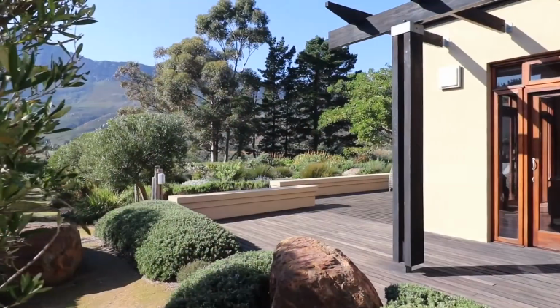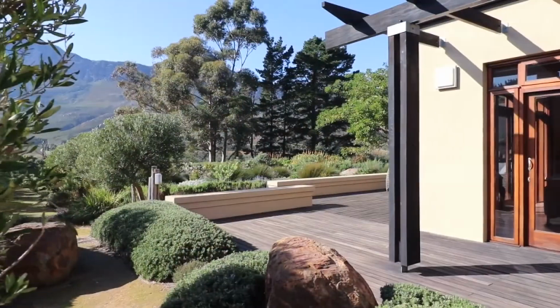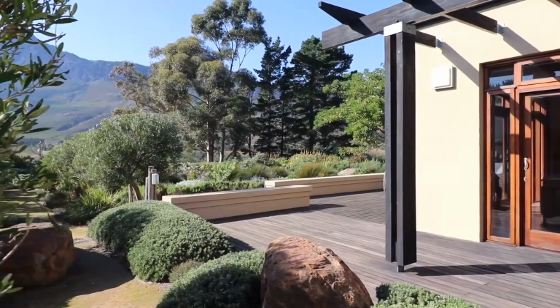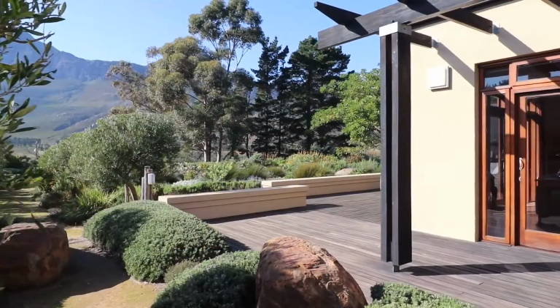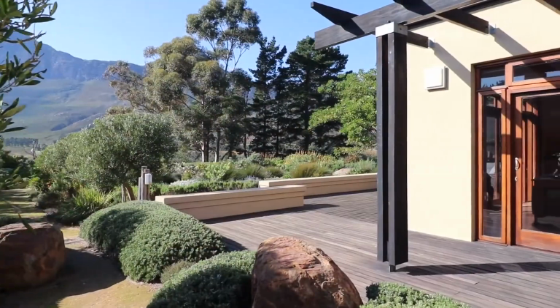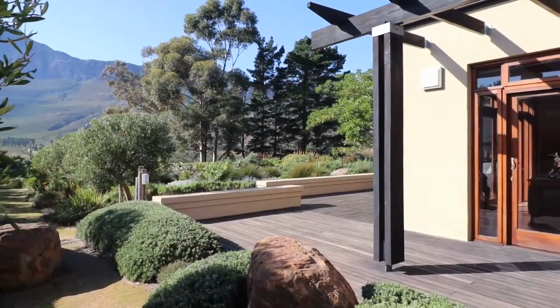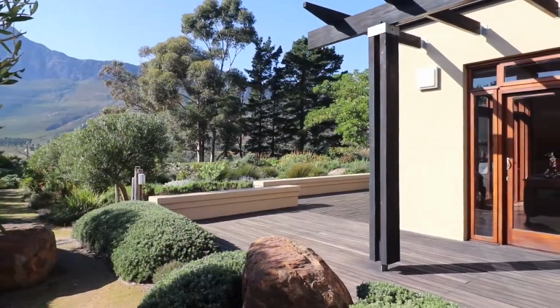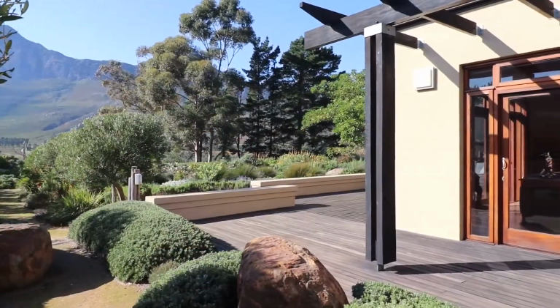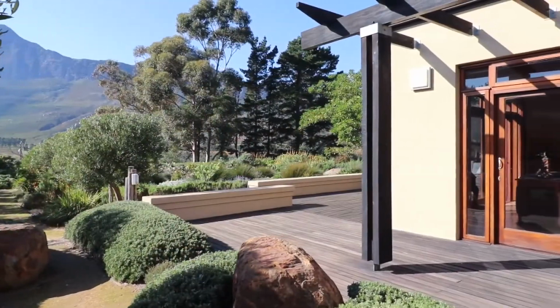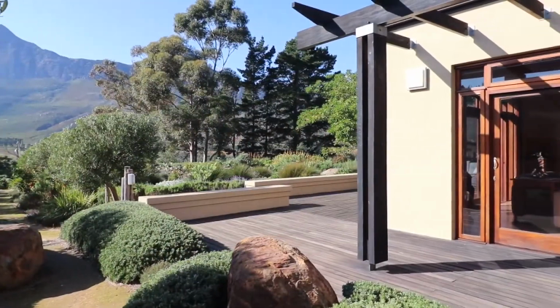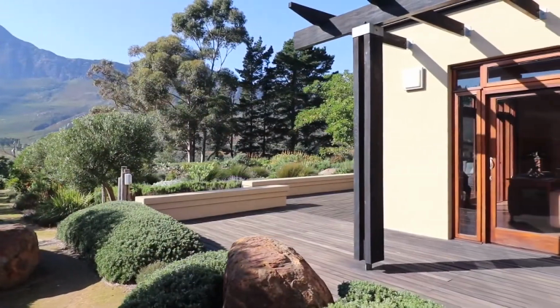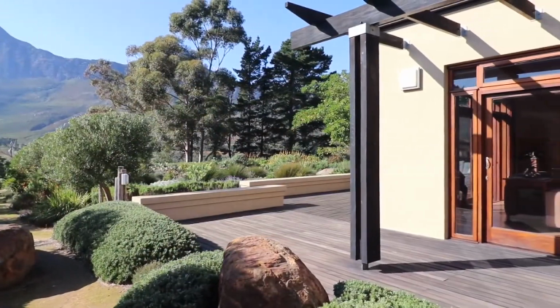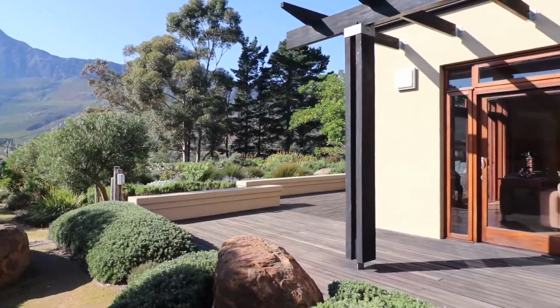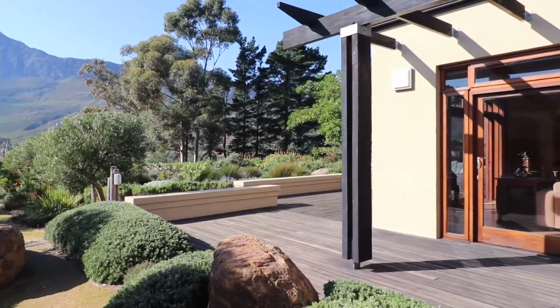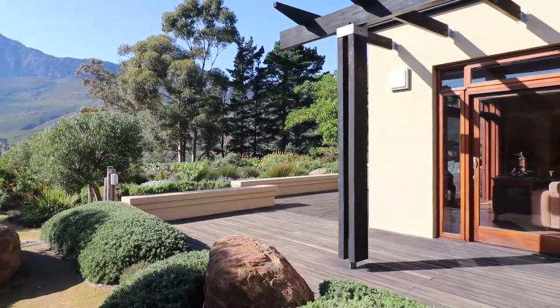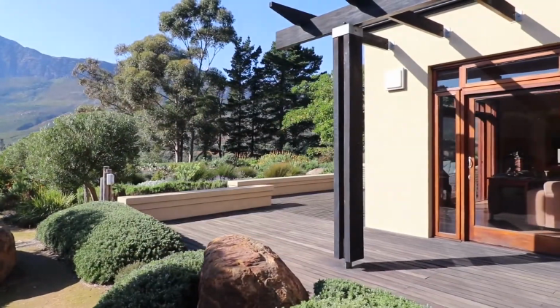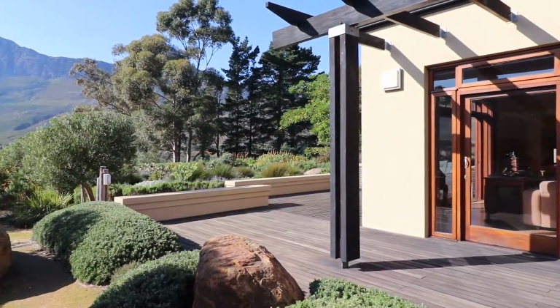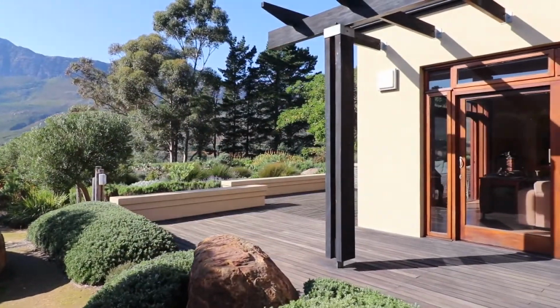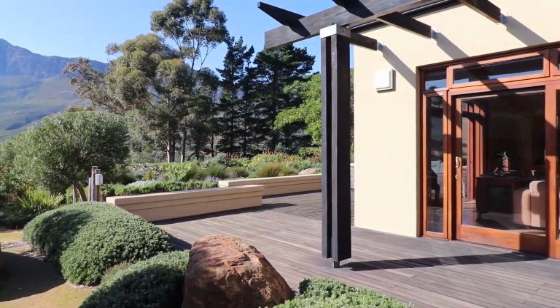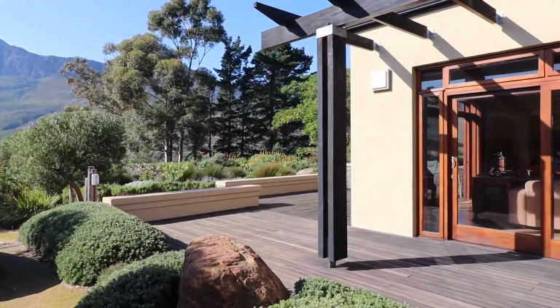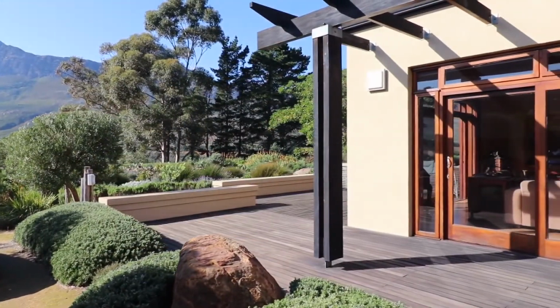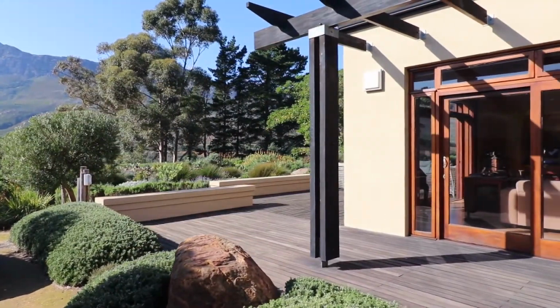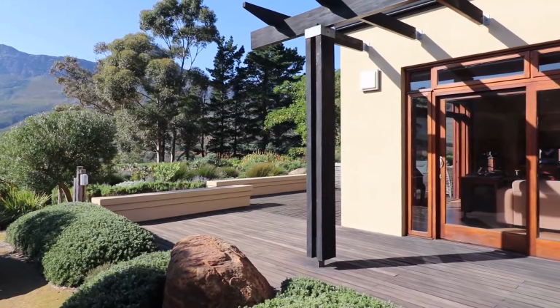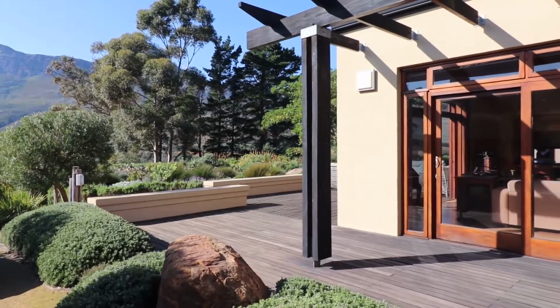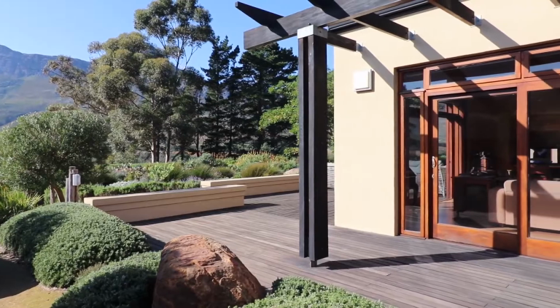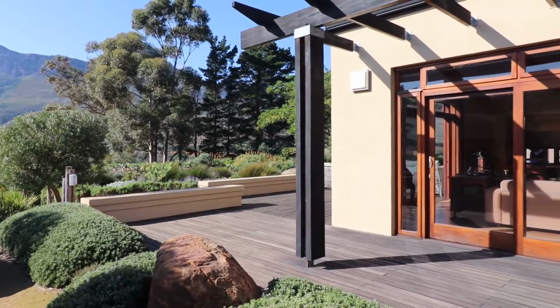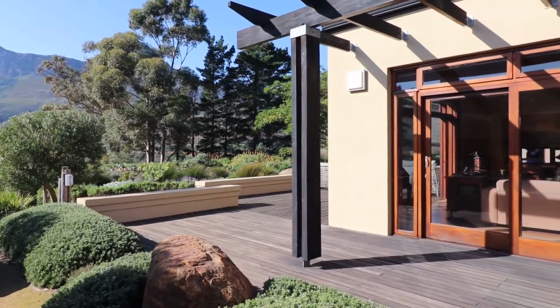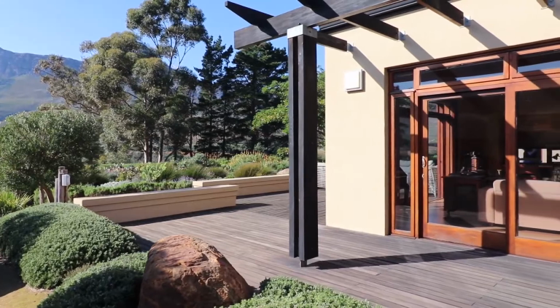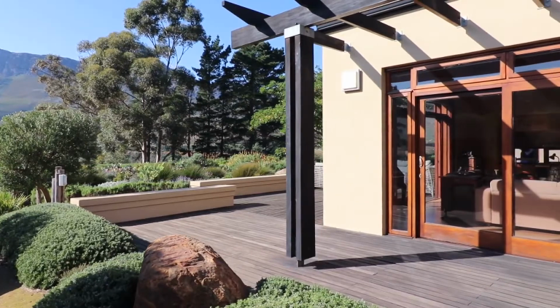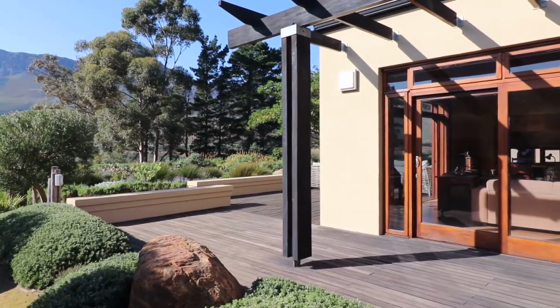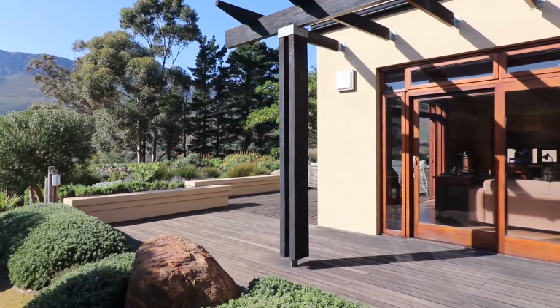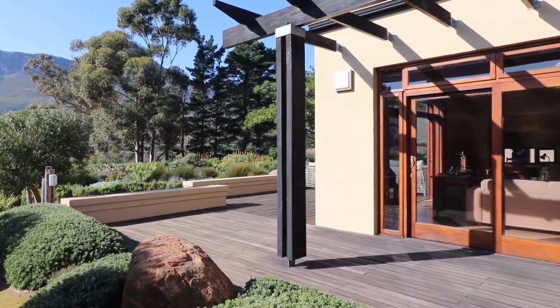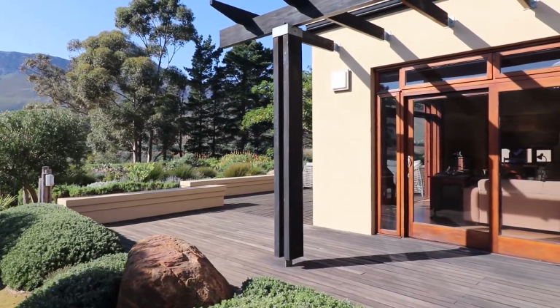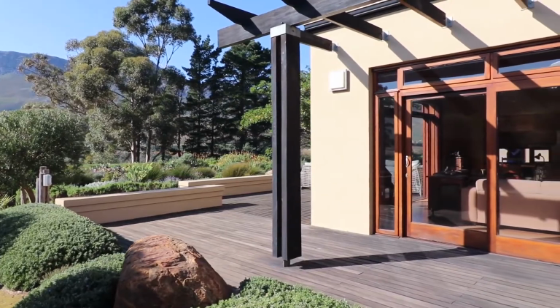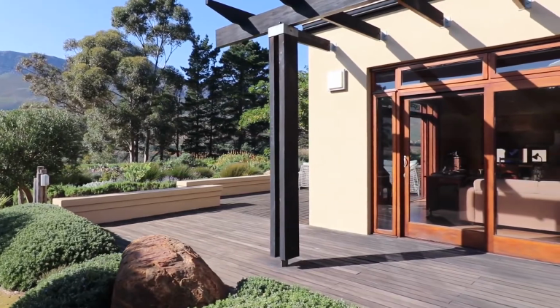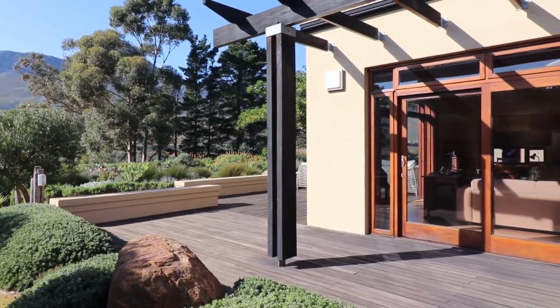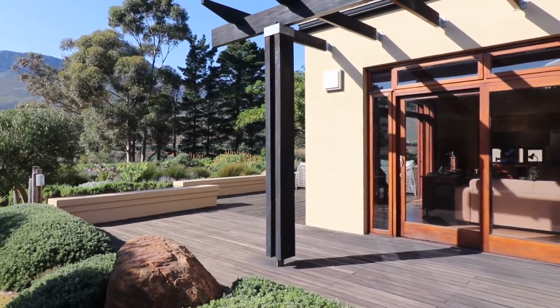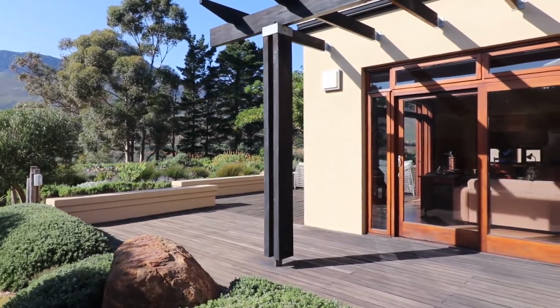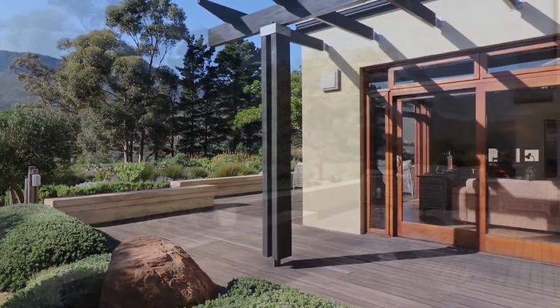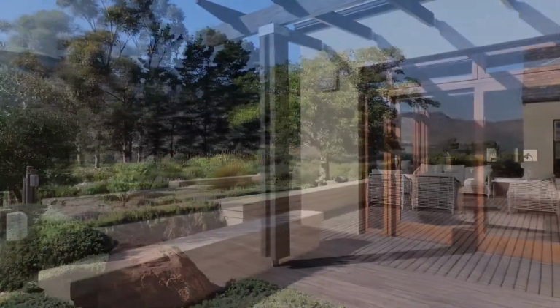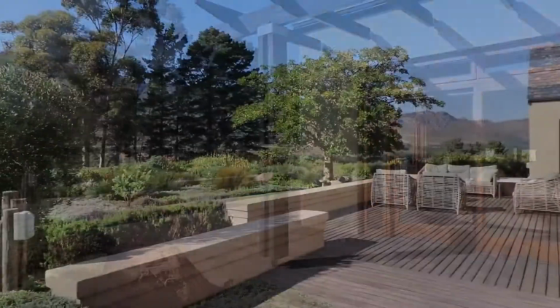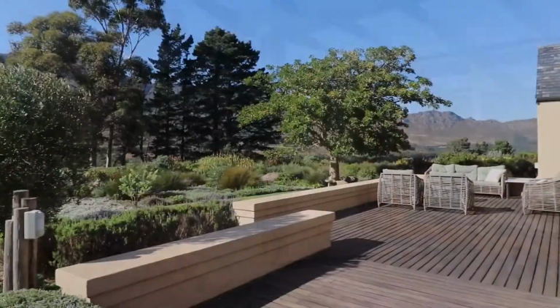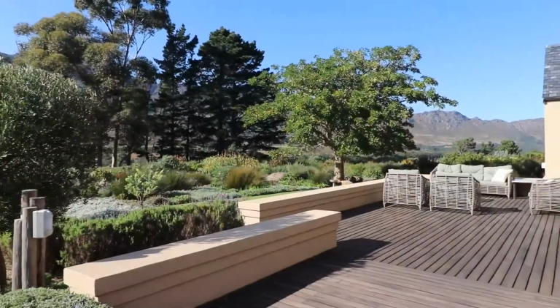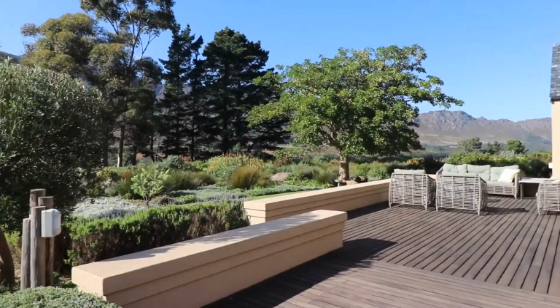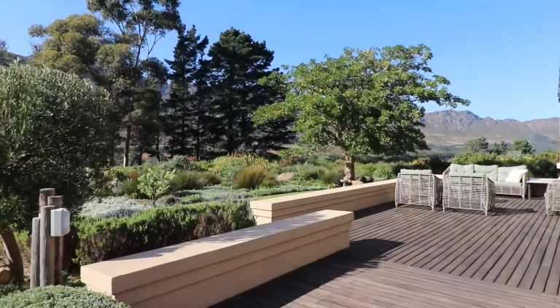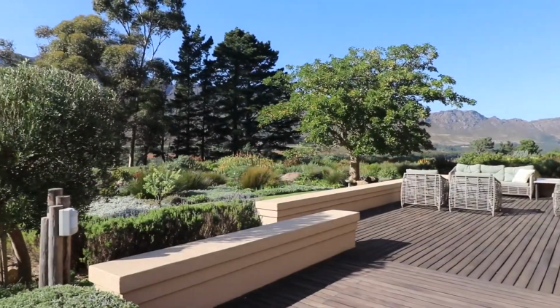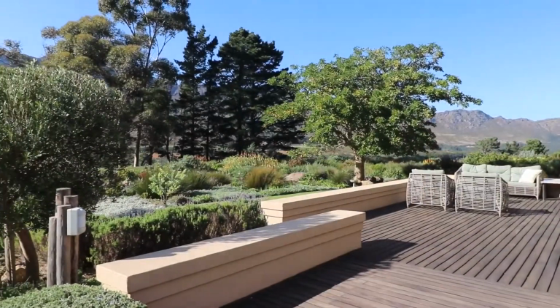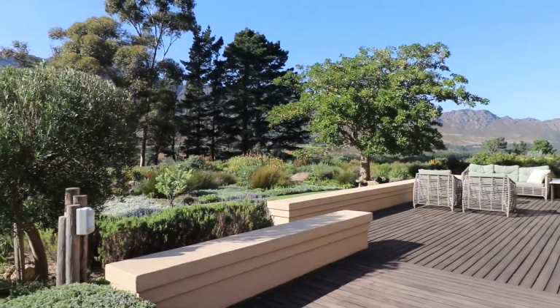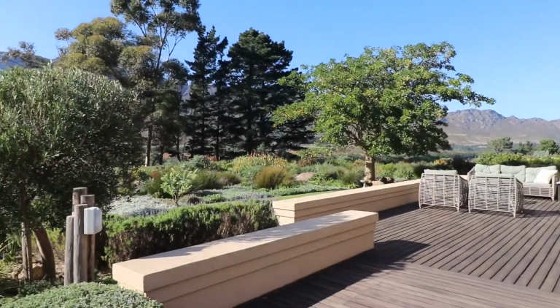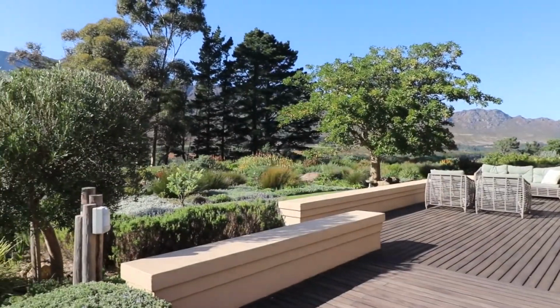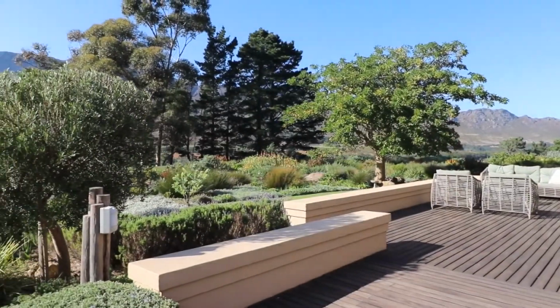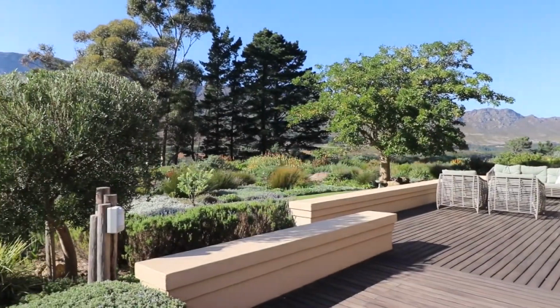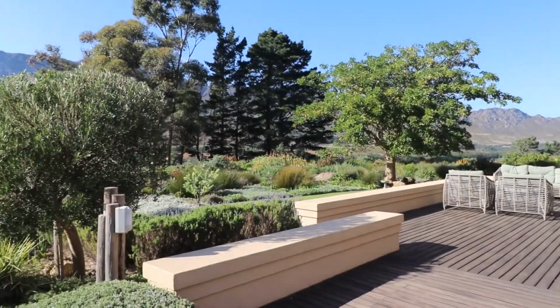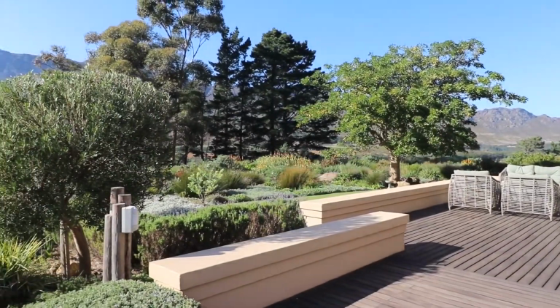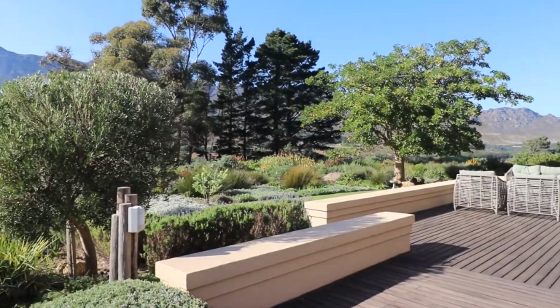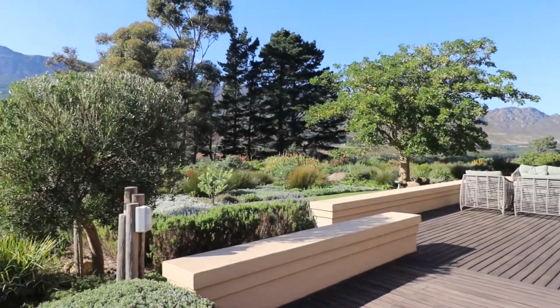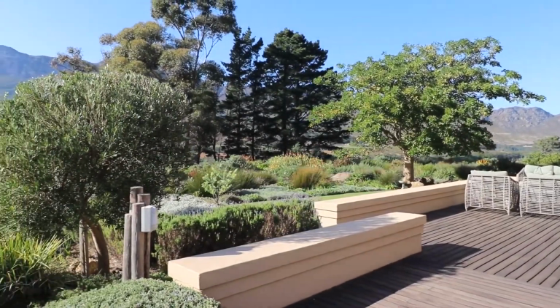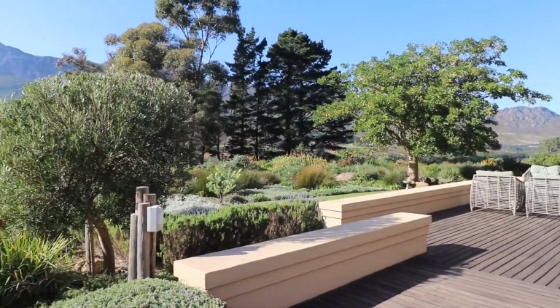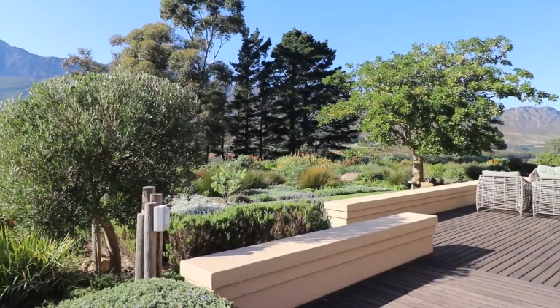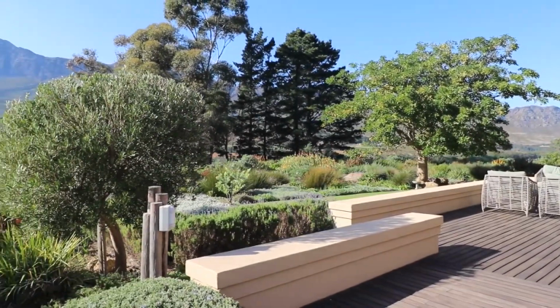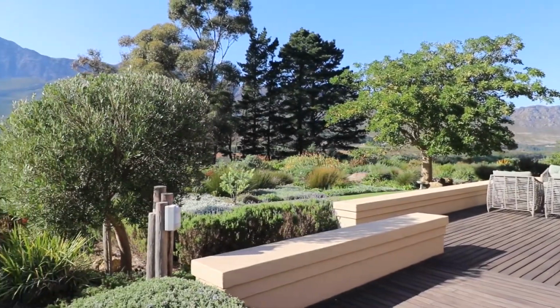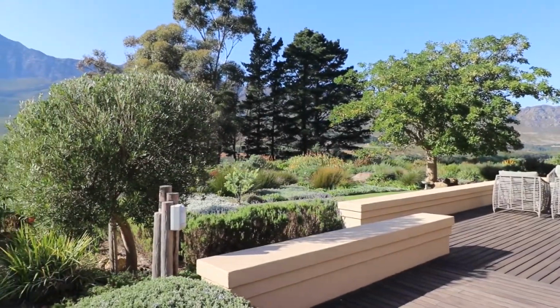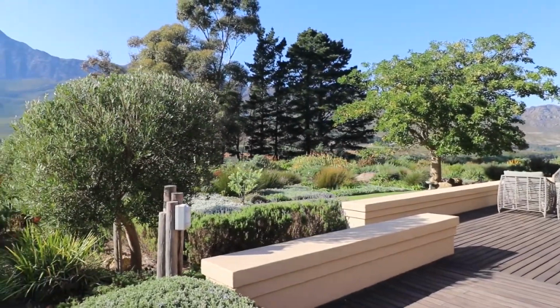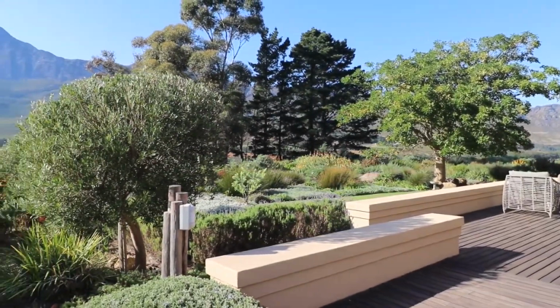Decks all round in beautiful balau, and the views are there to die for.